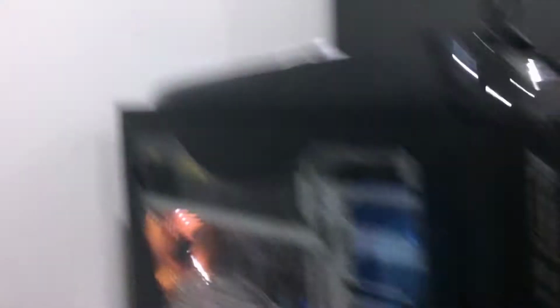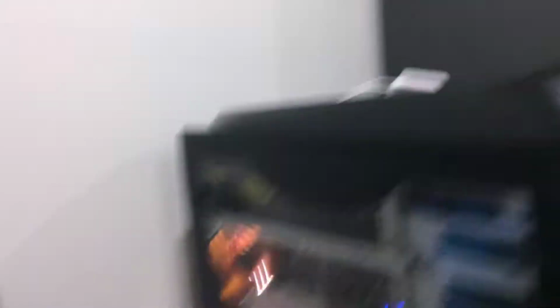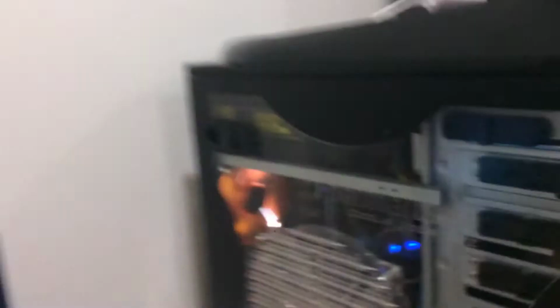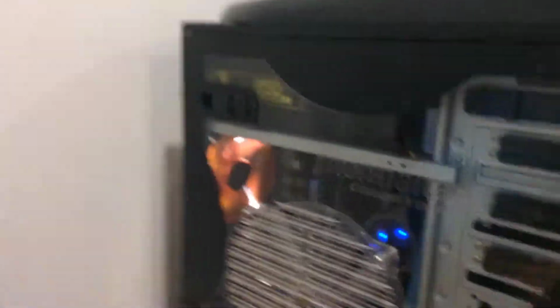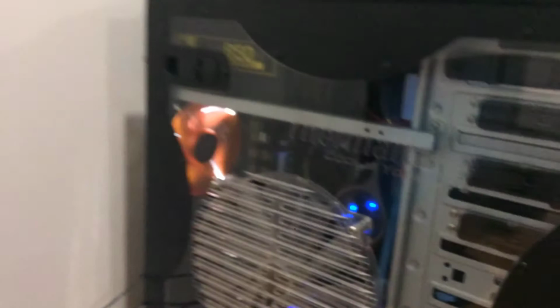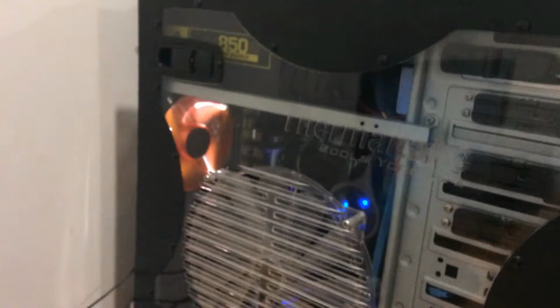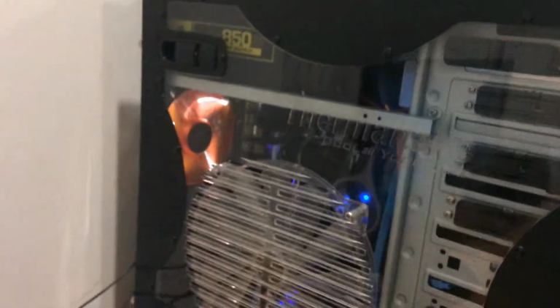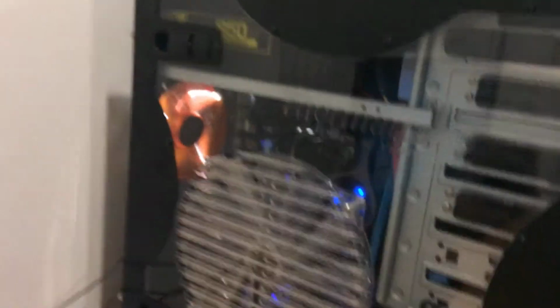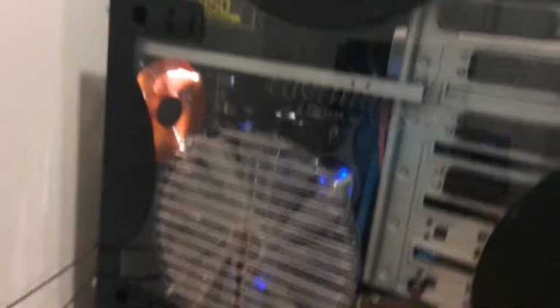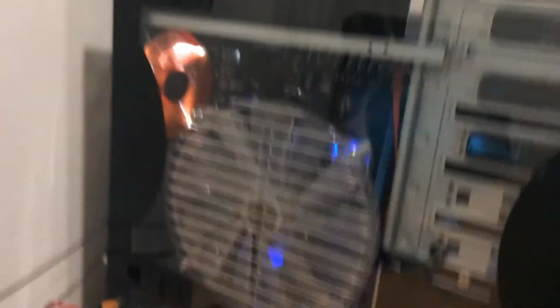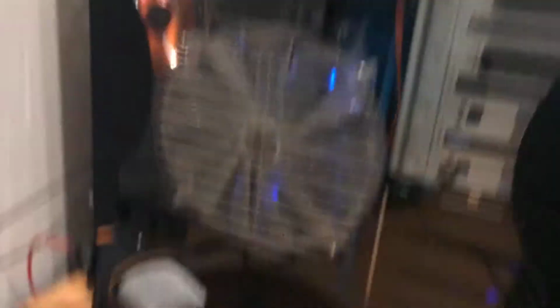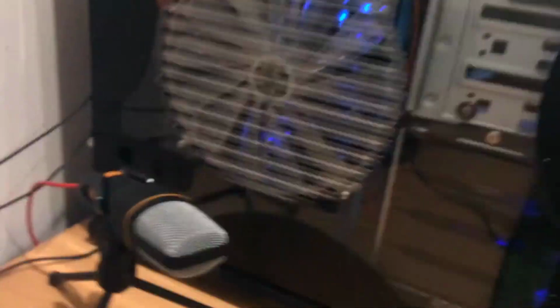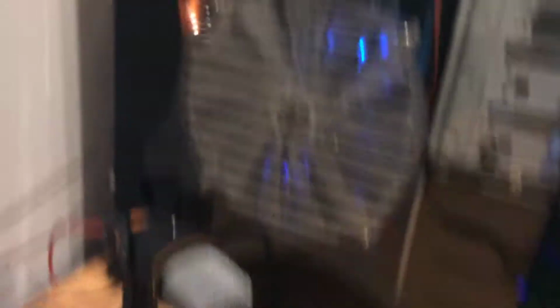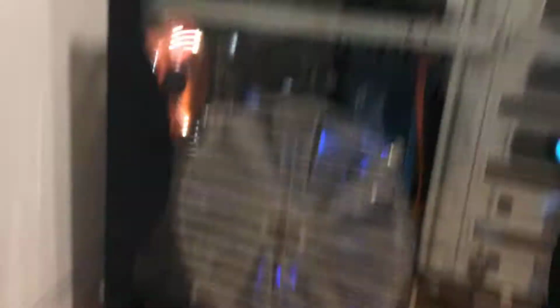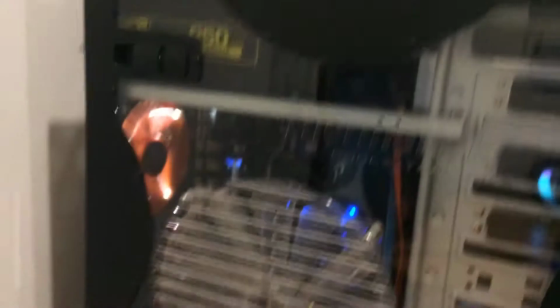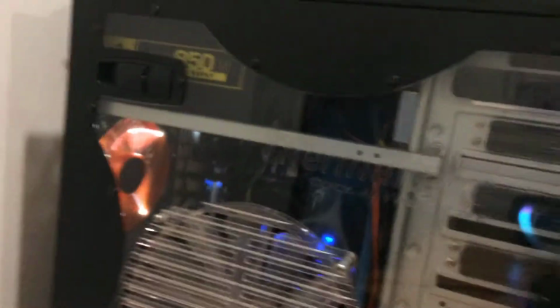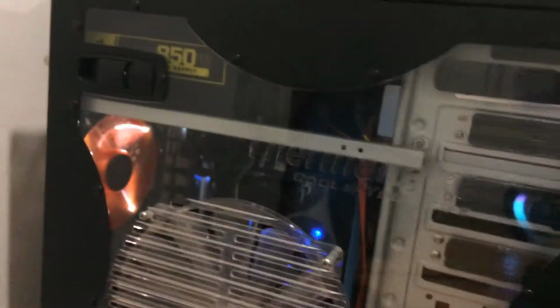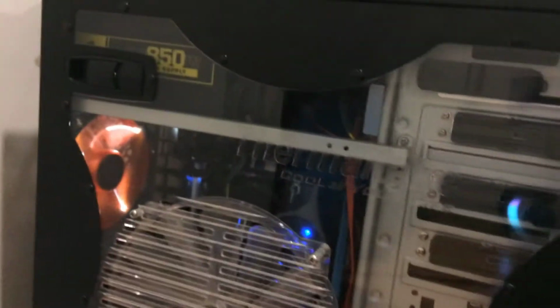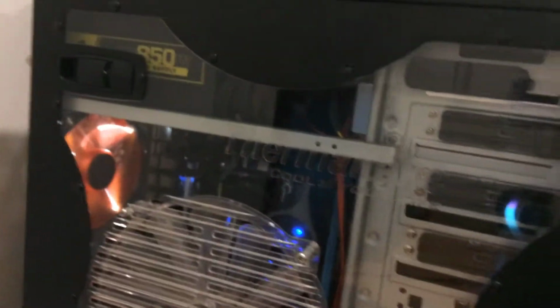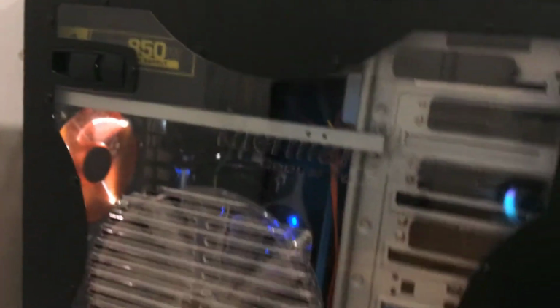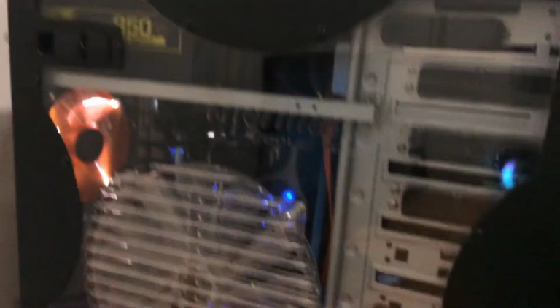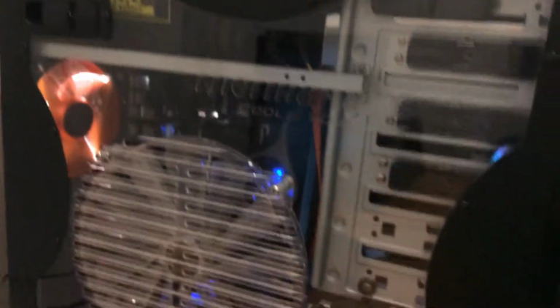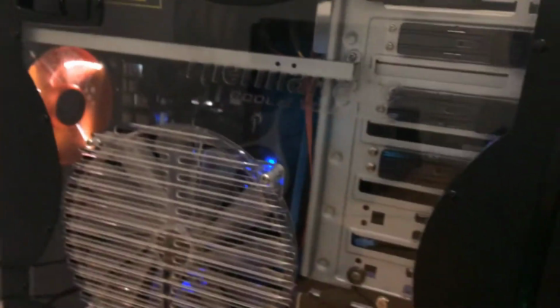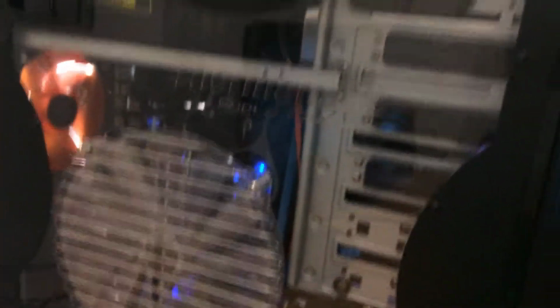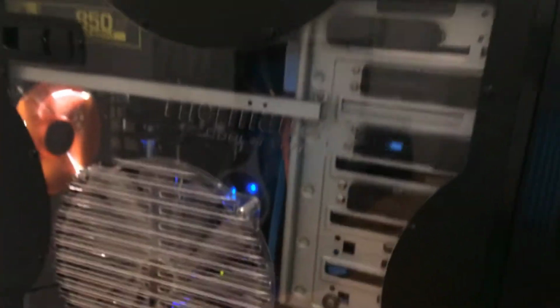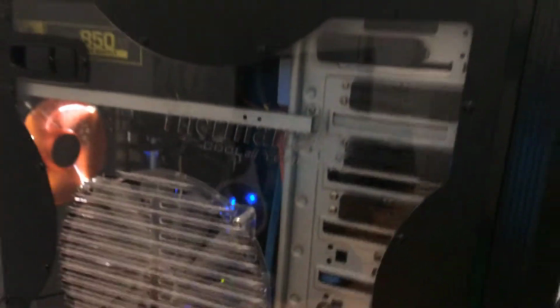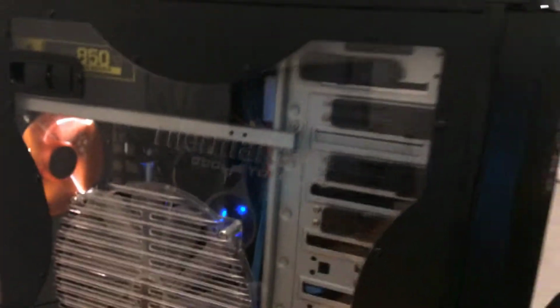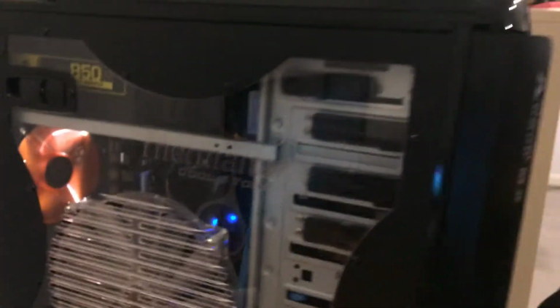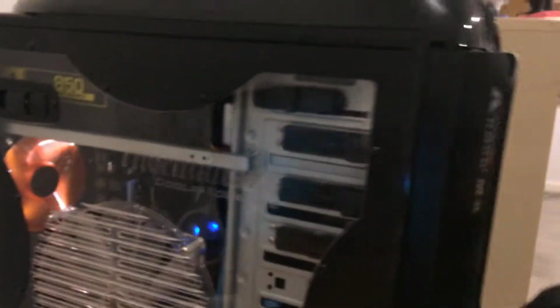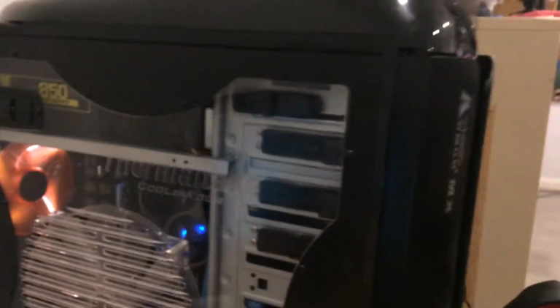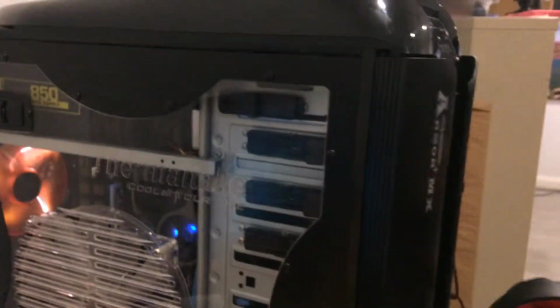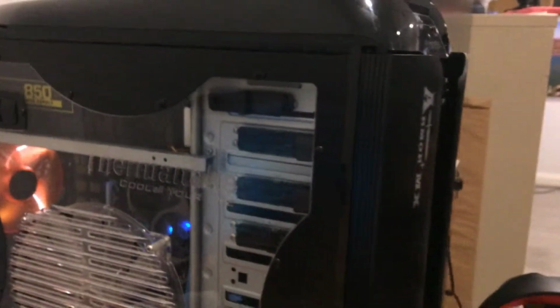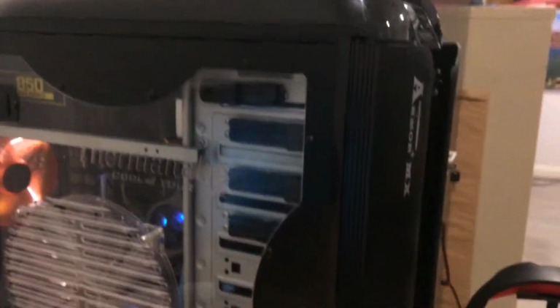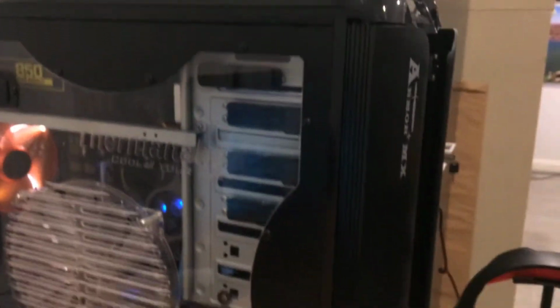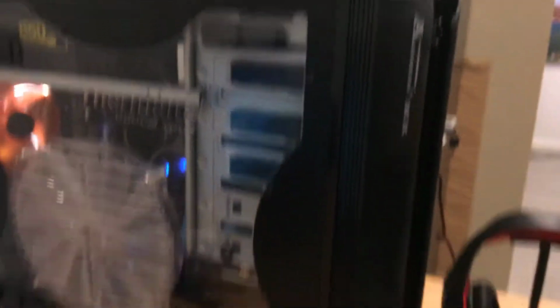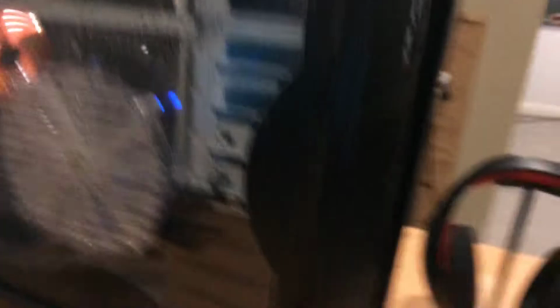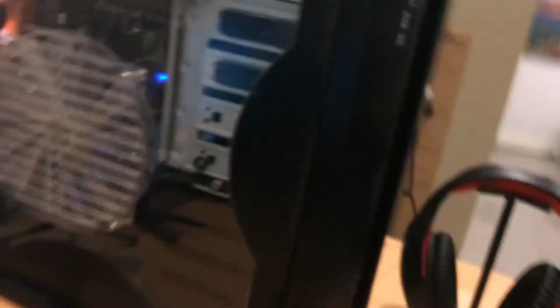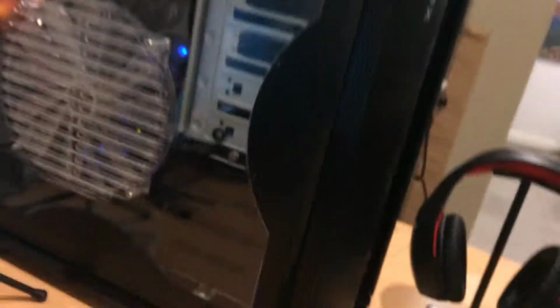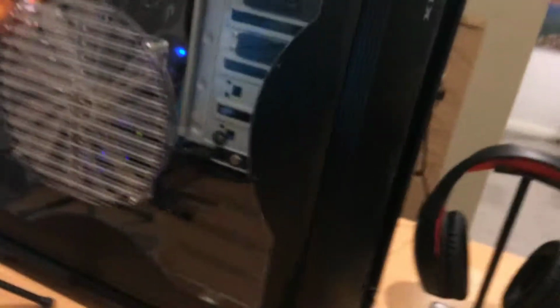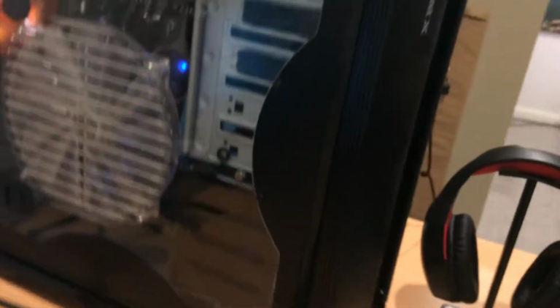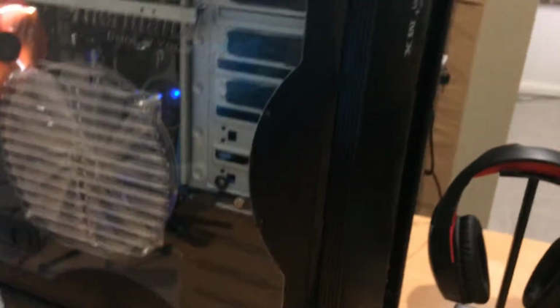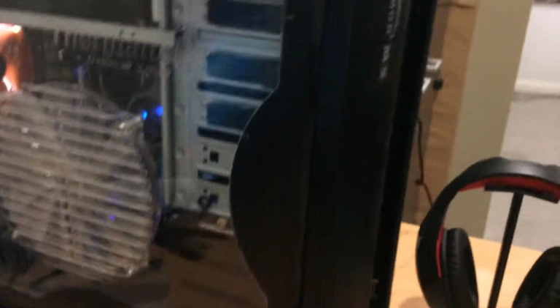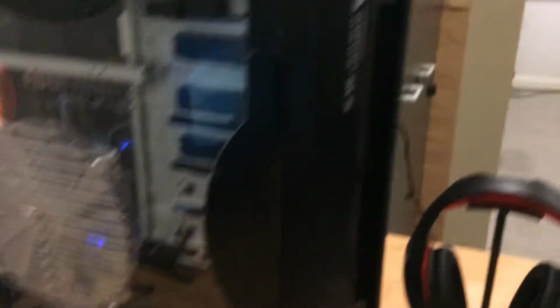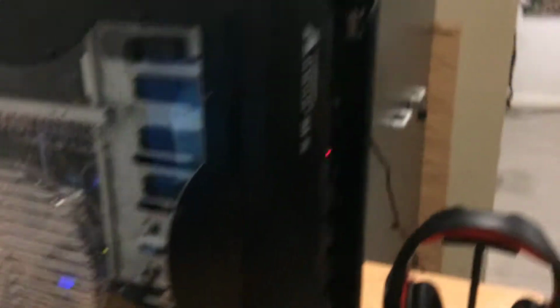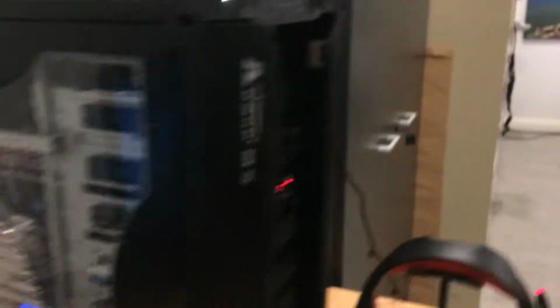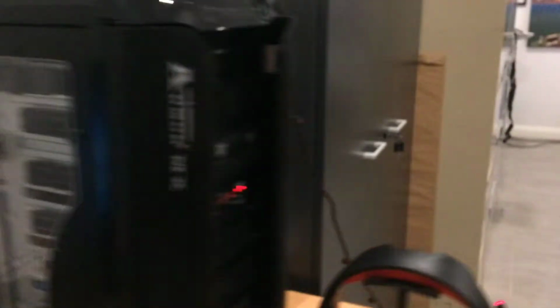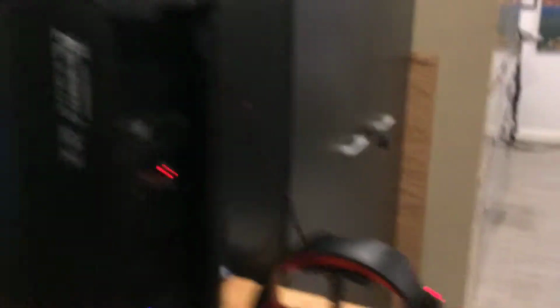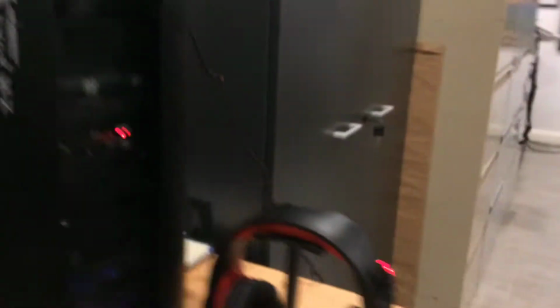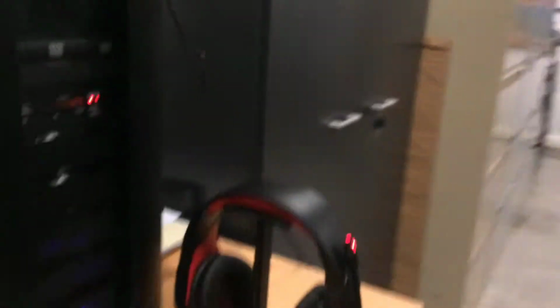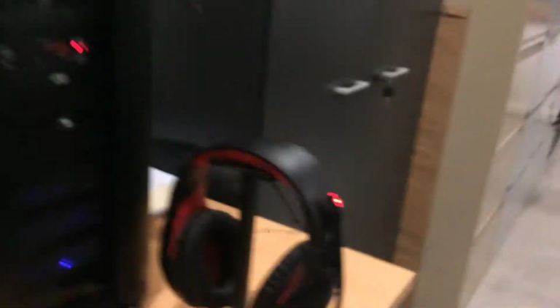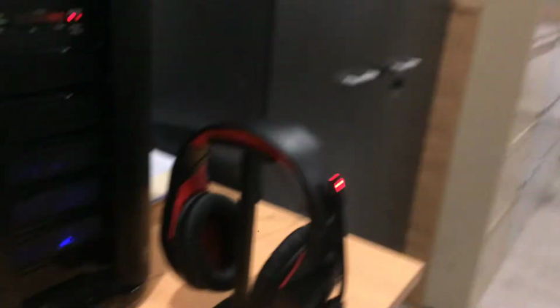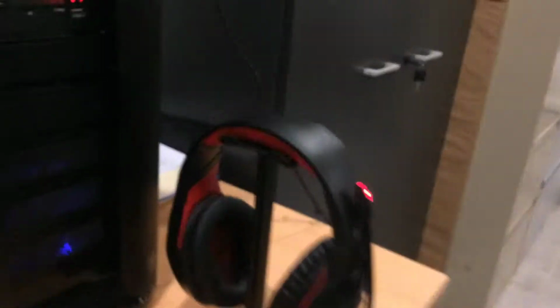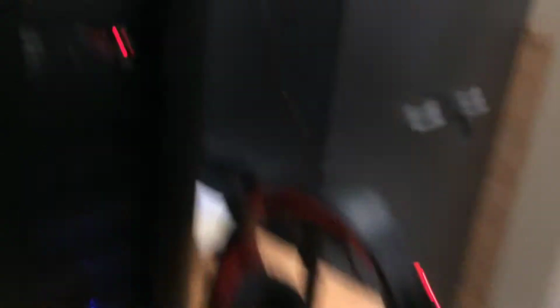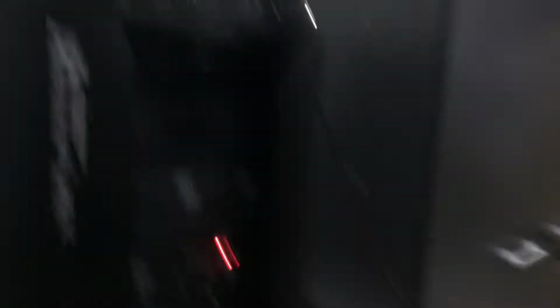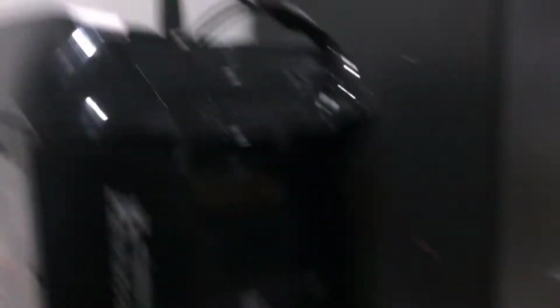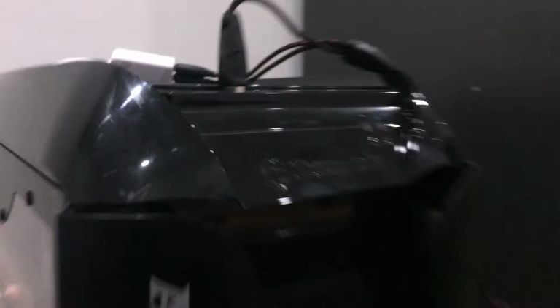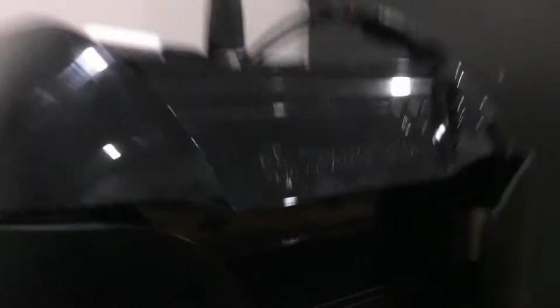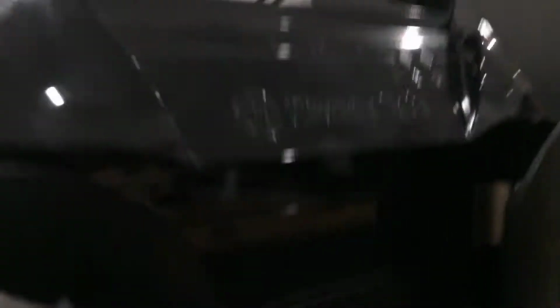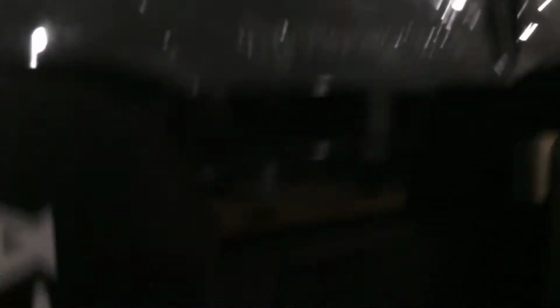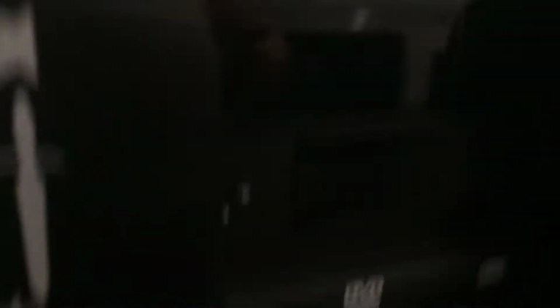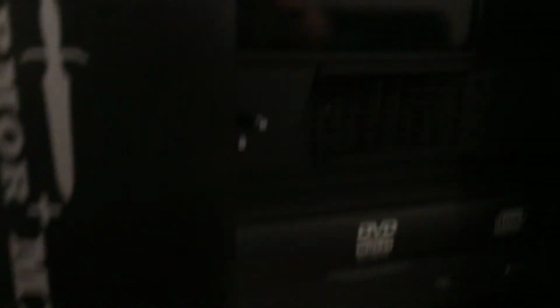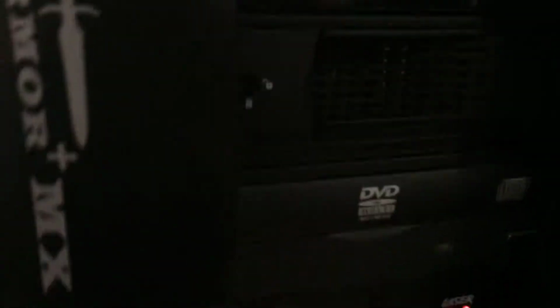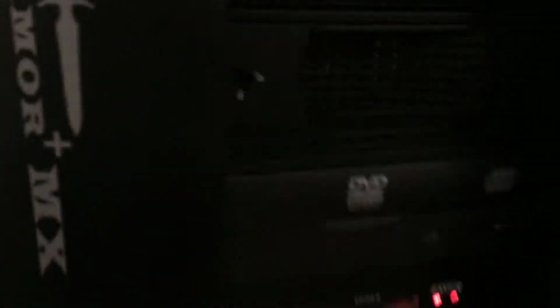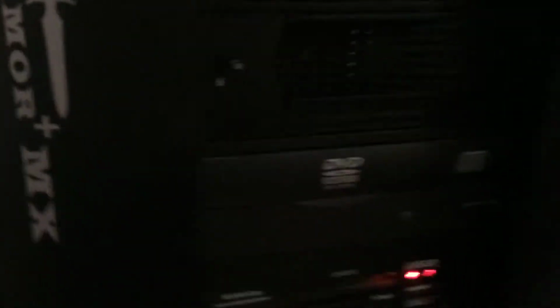But yeah, it's a pretty good PC. We're having a technician come to look at it to fix the disk drive.